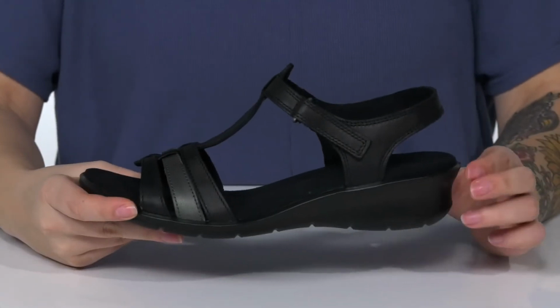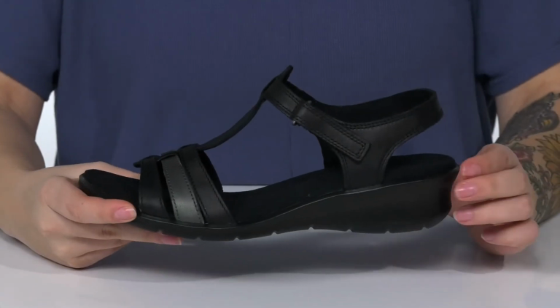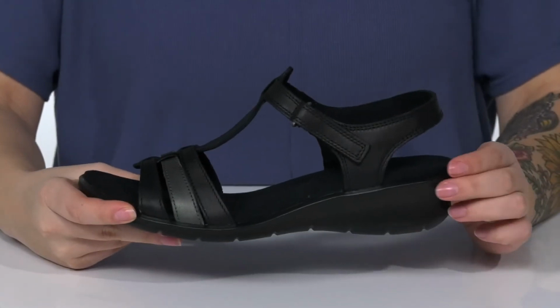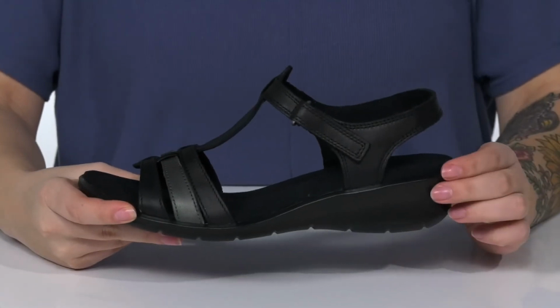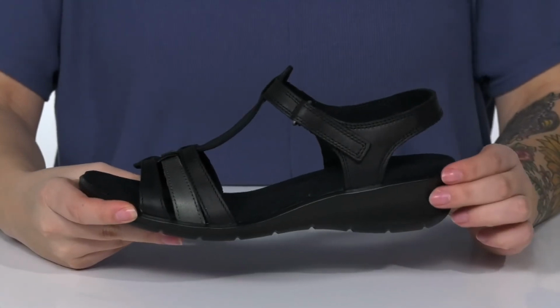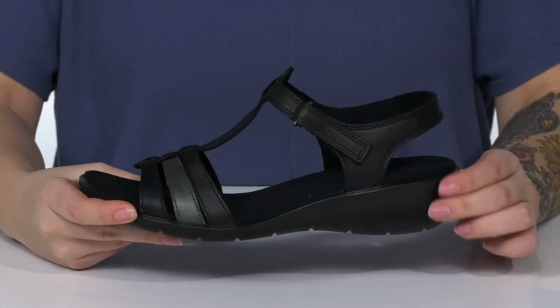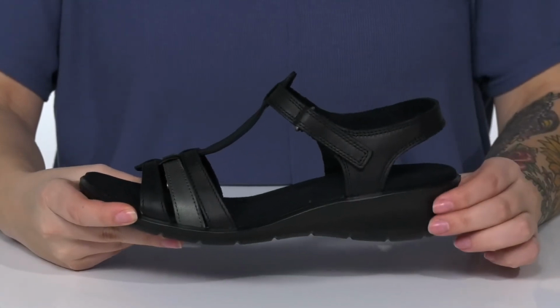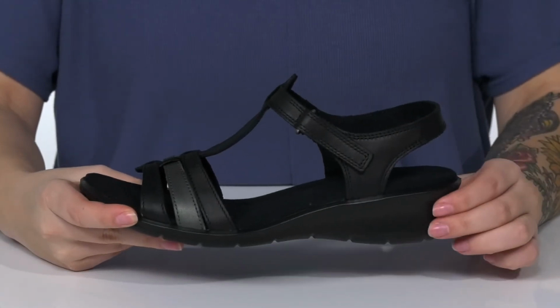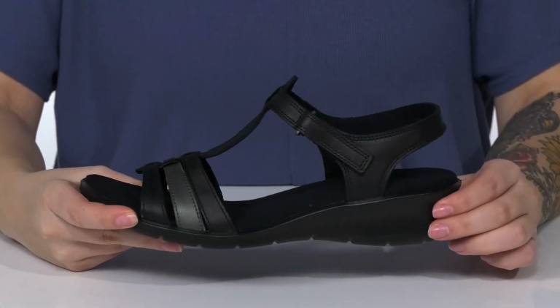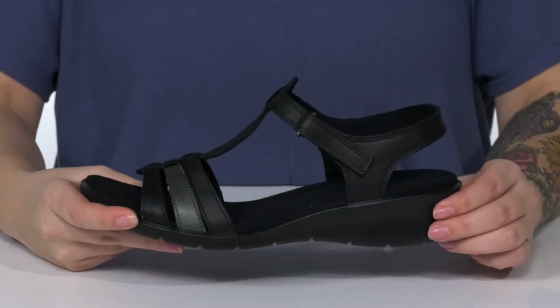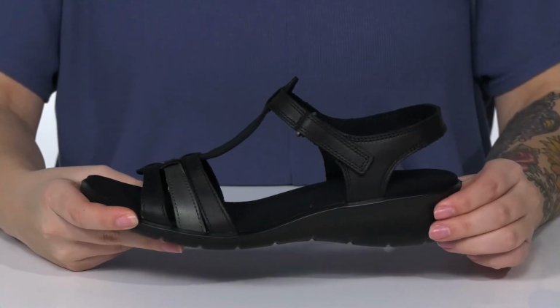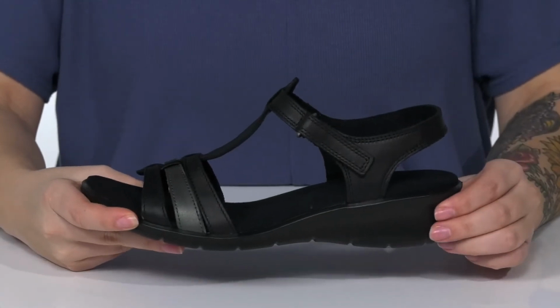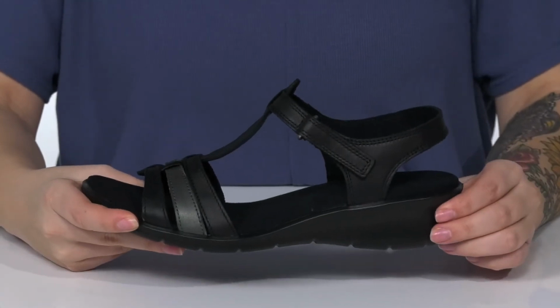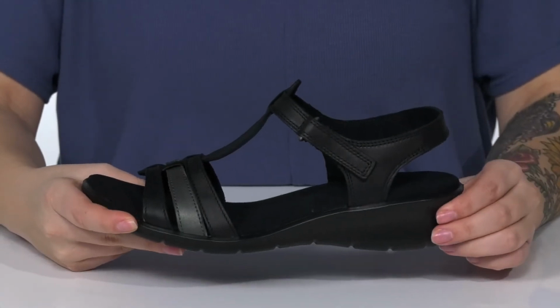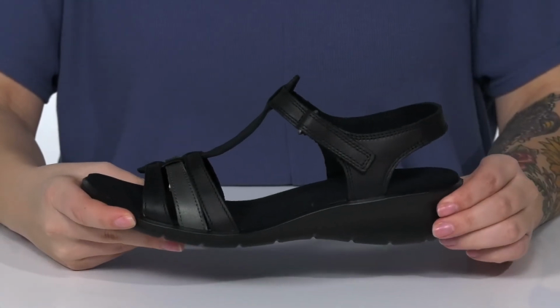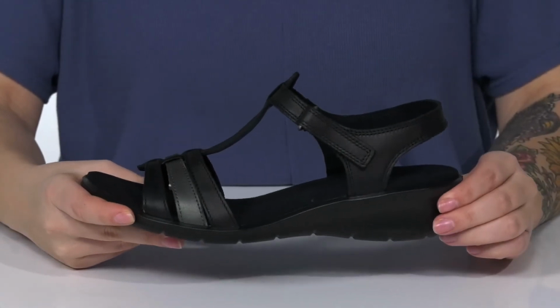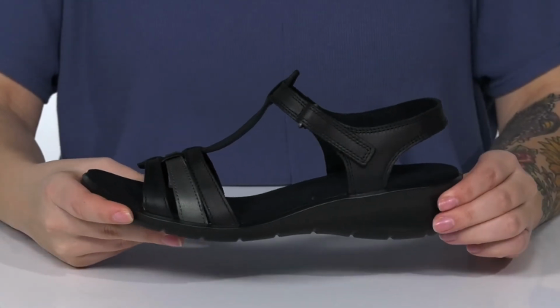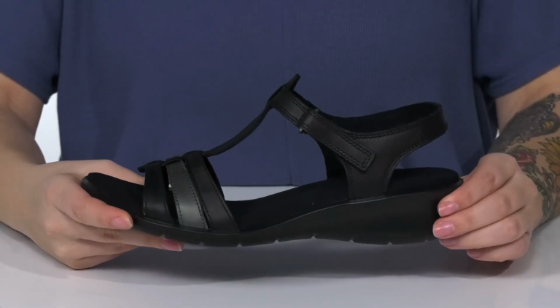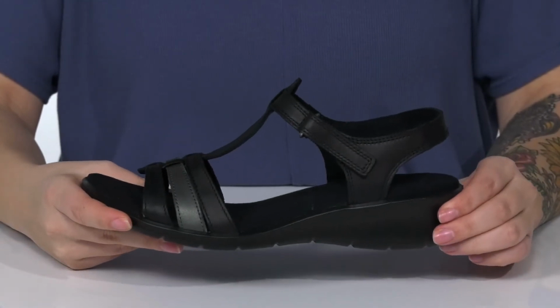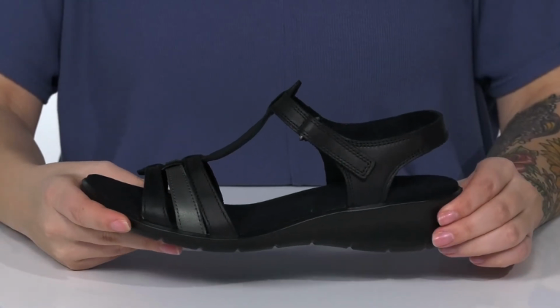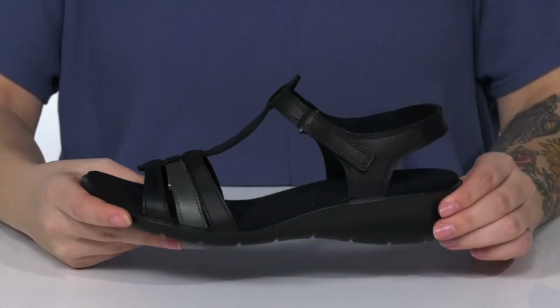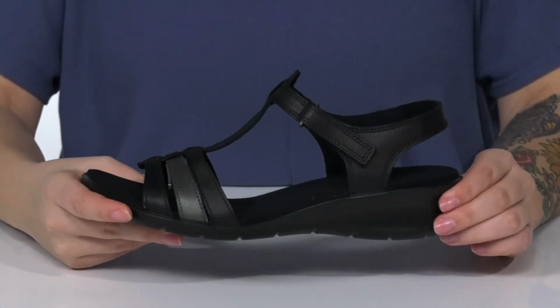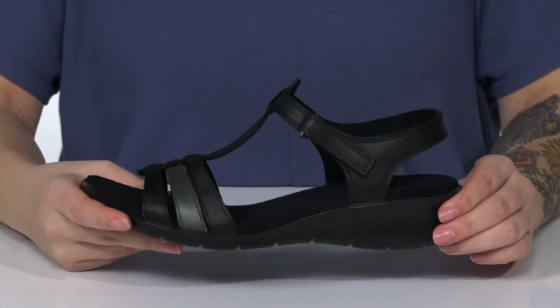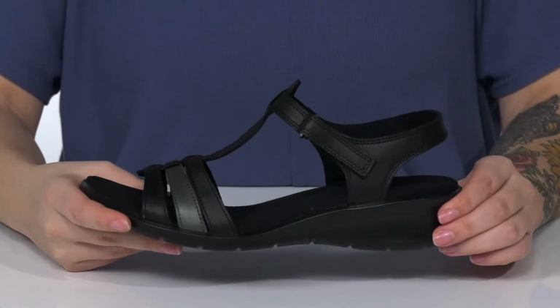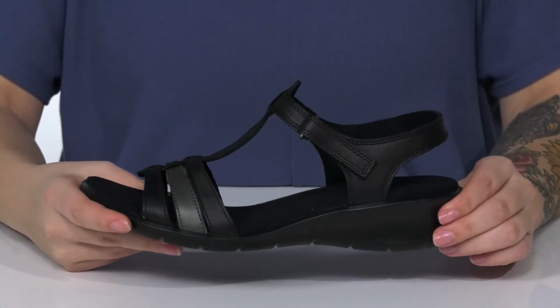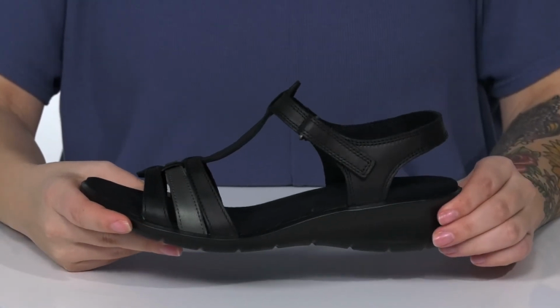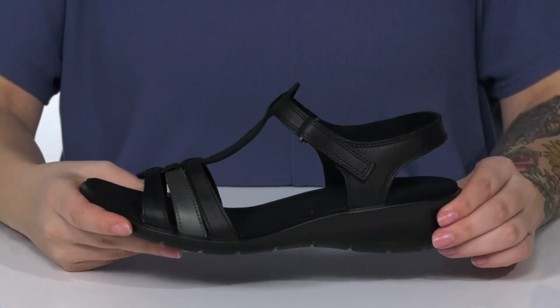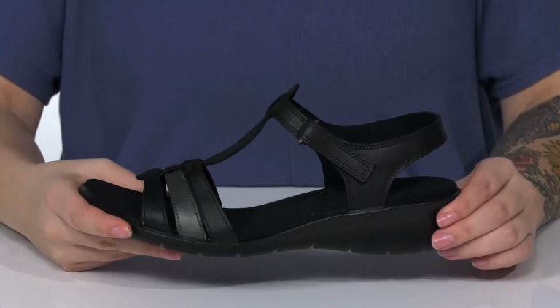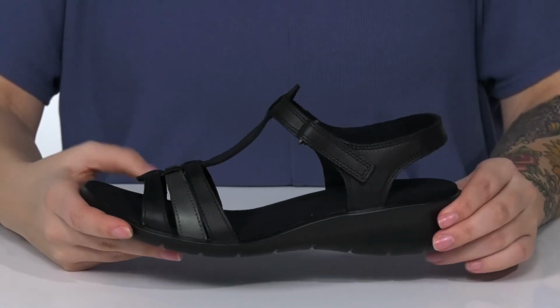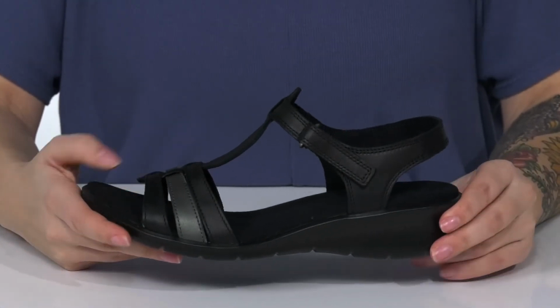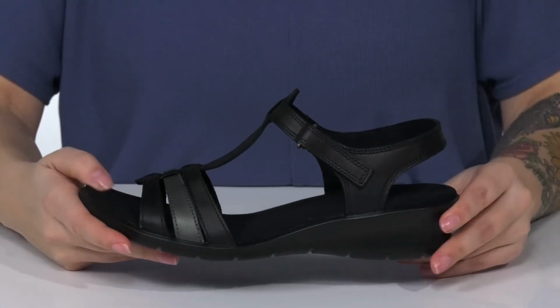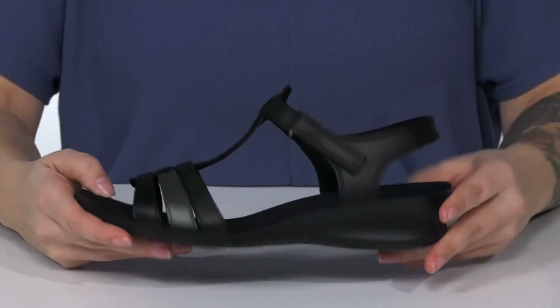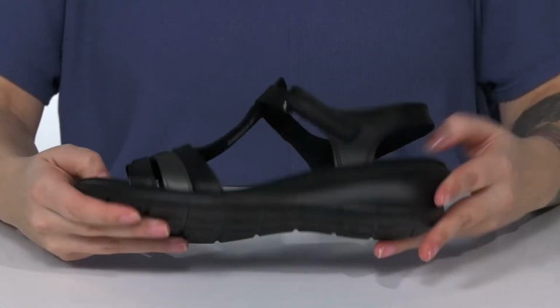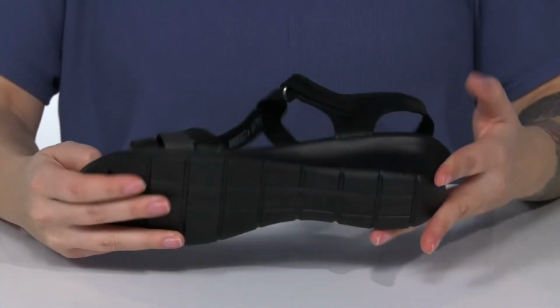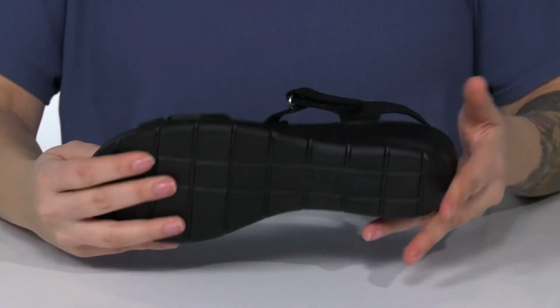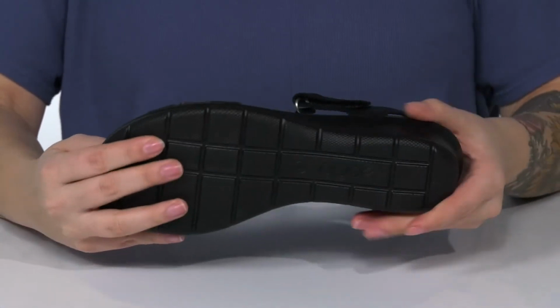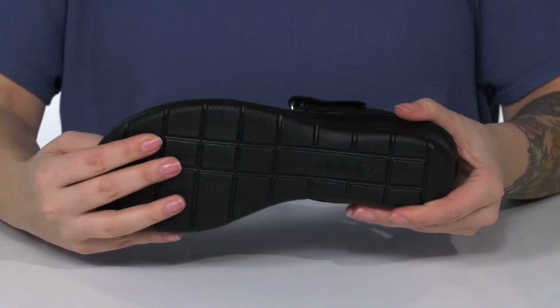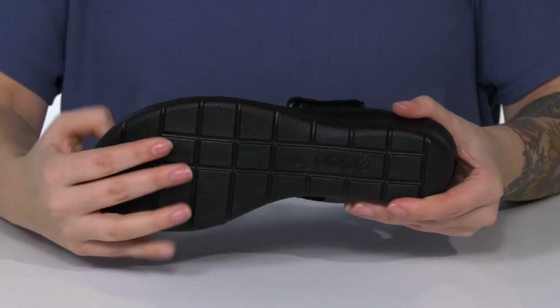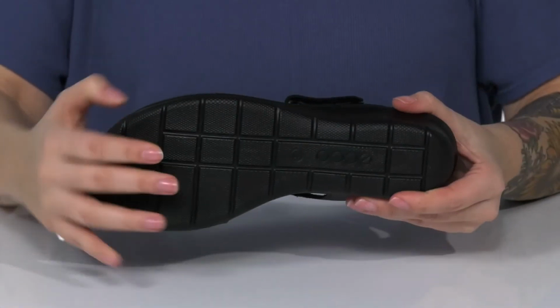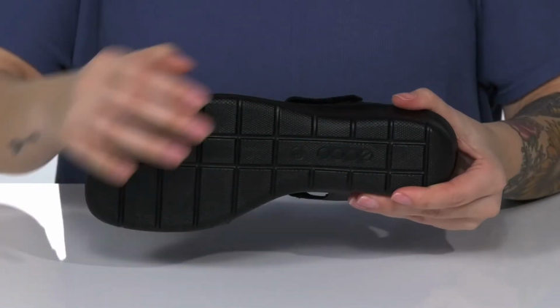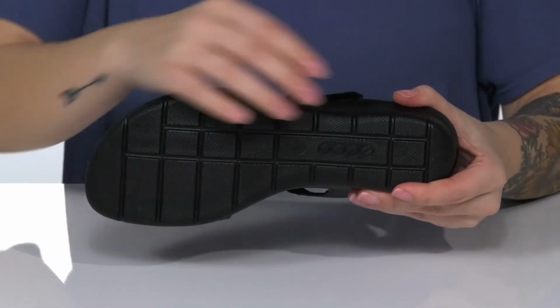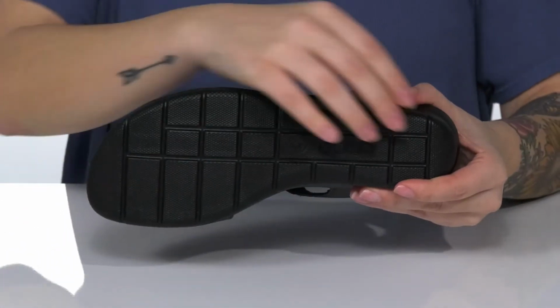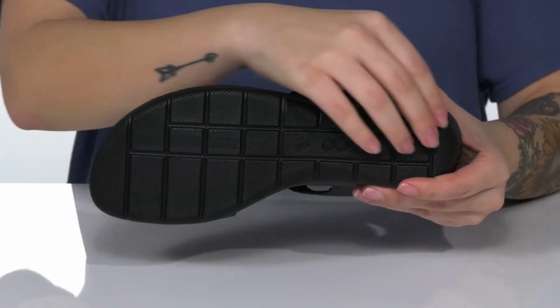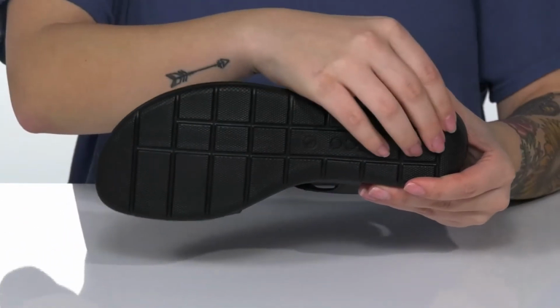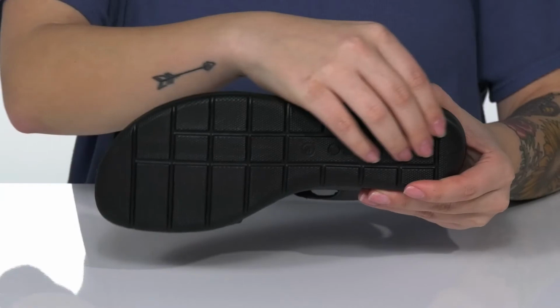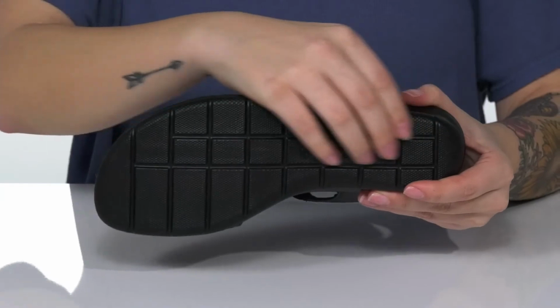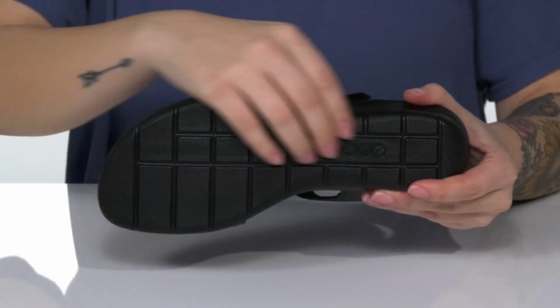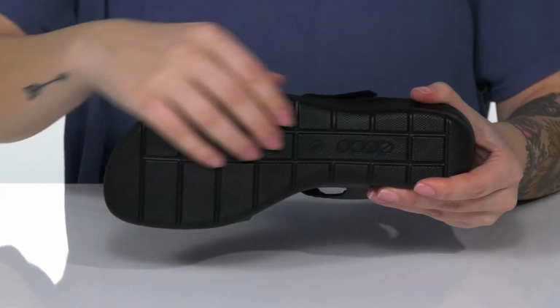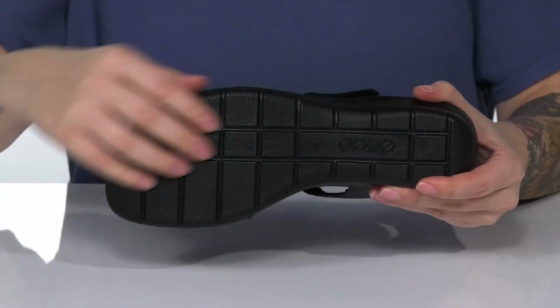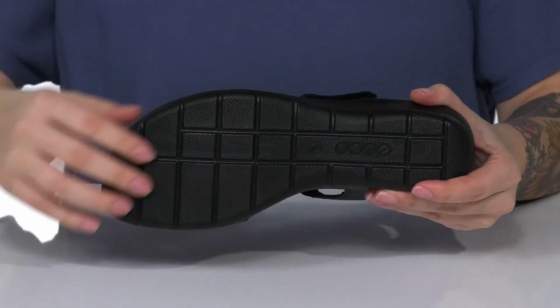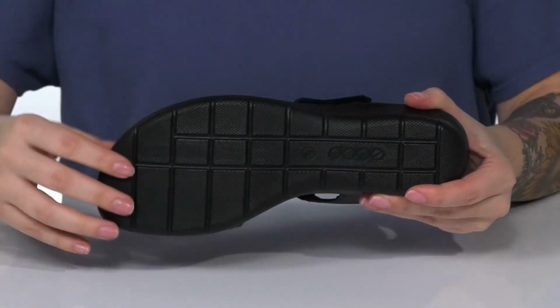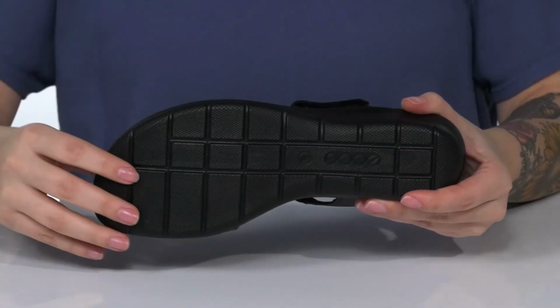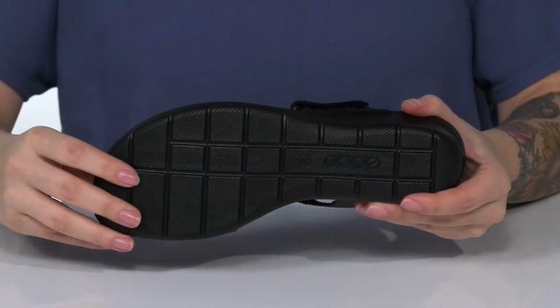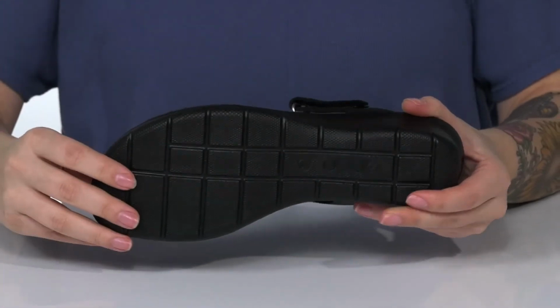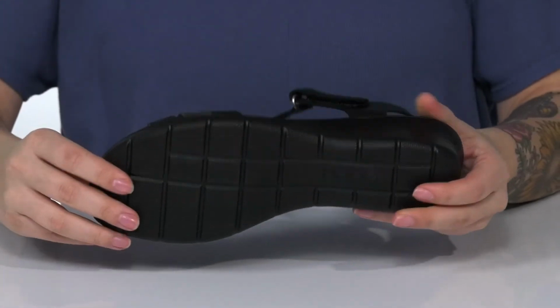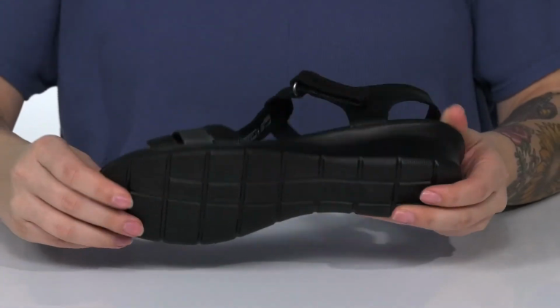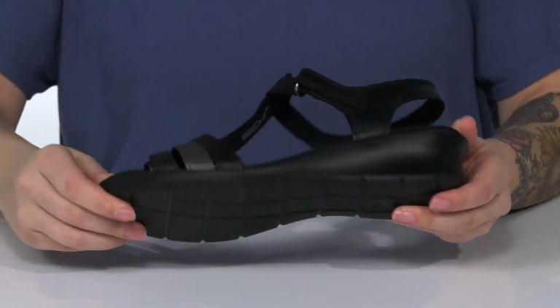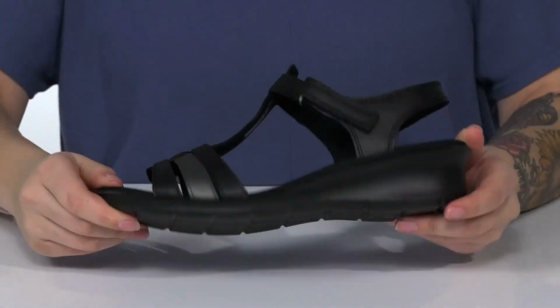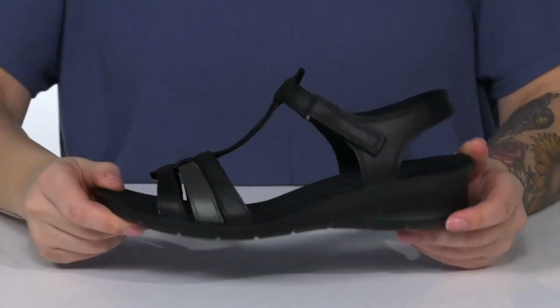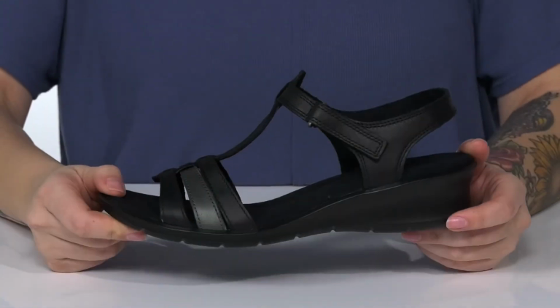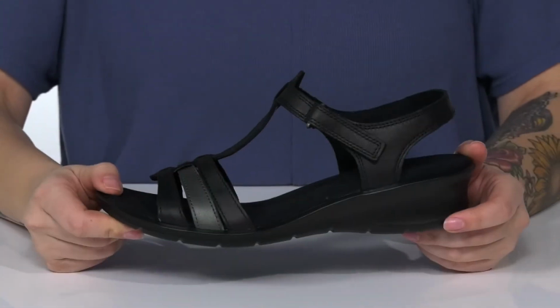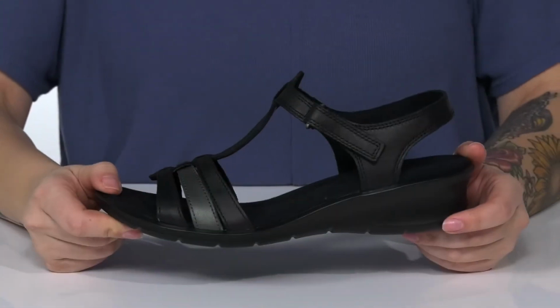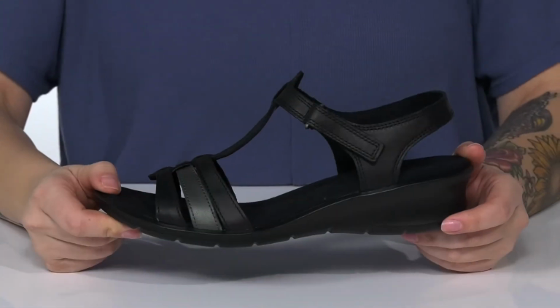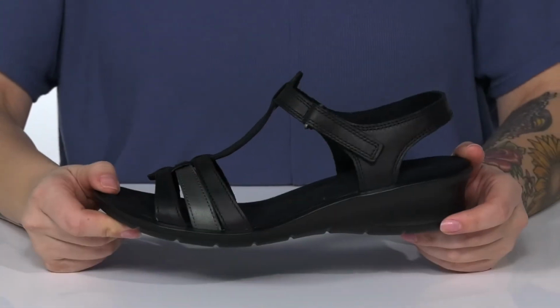At the back is a wedged heel that's going to boost you up around an inch and a half in height. Underneath, there is a lightly textured outsole for traction.